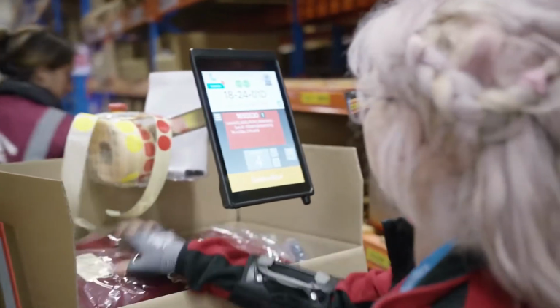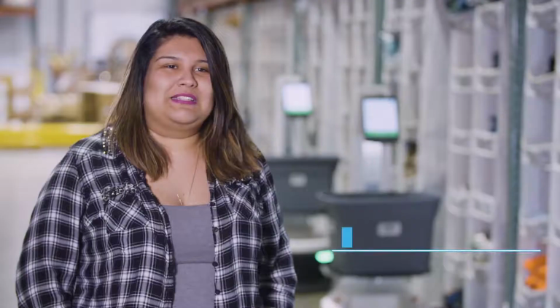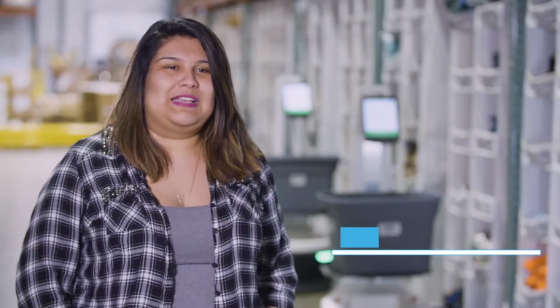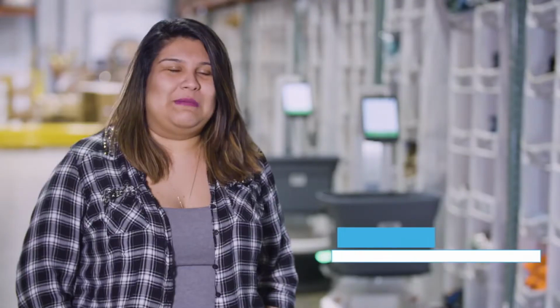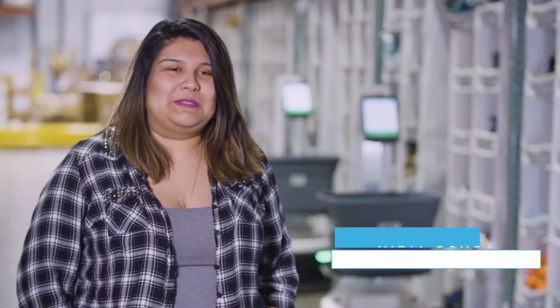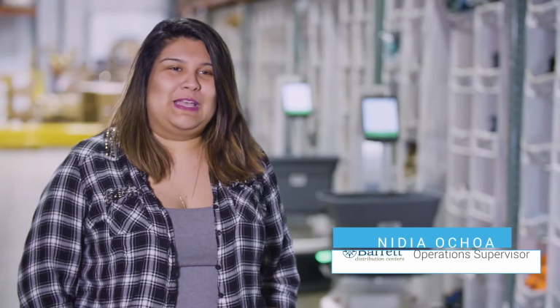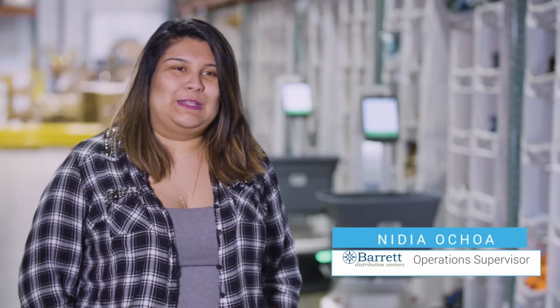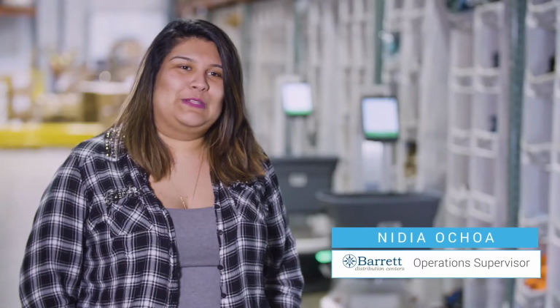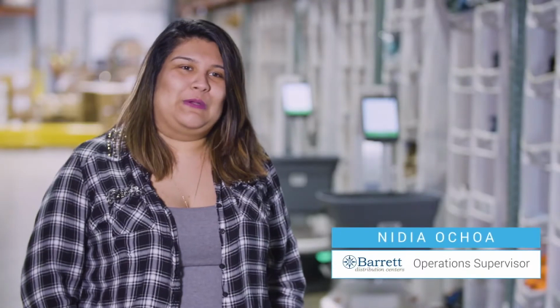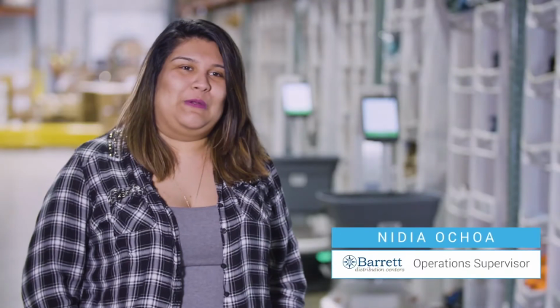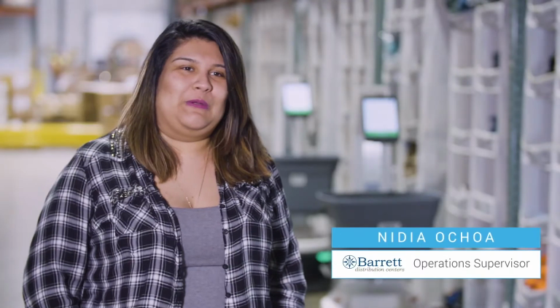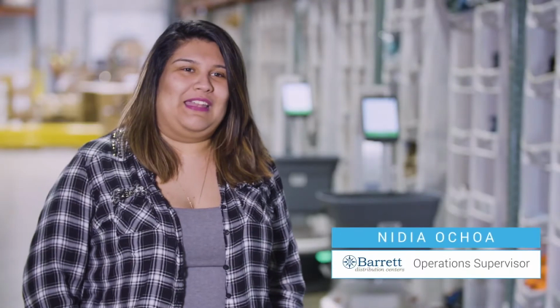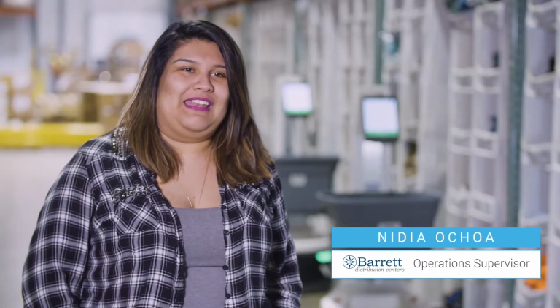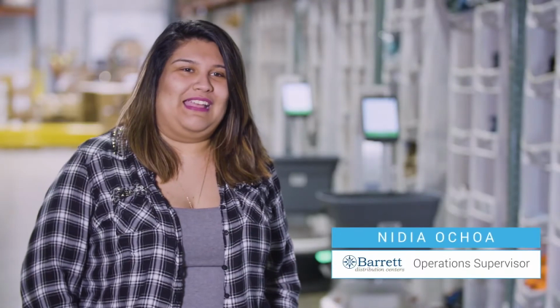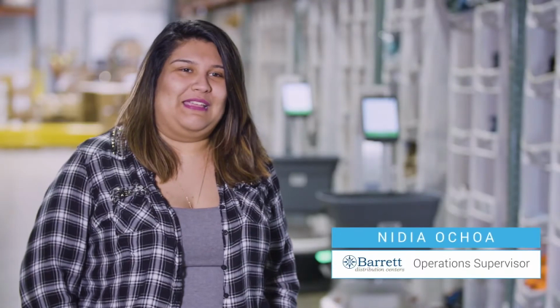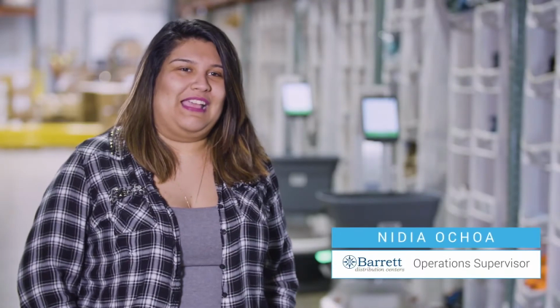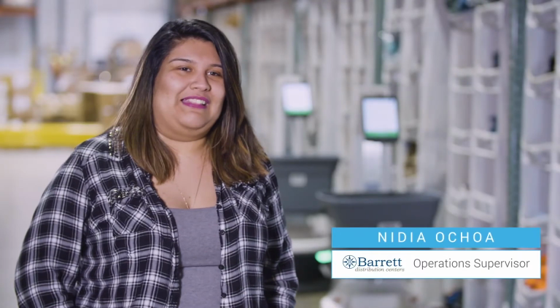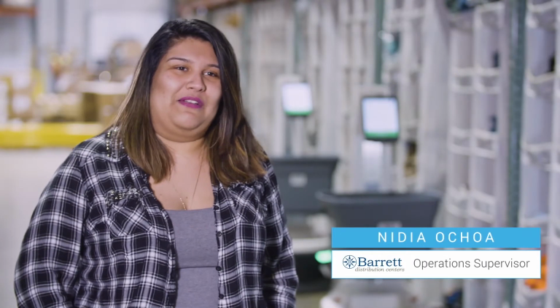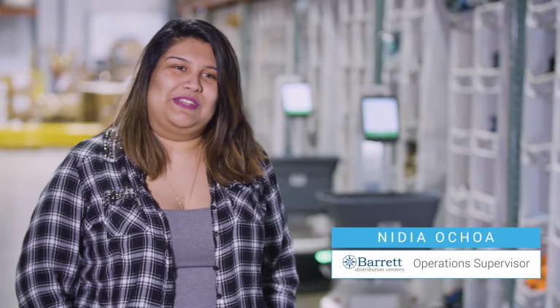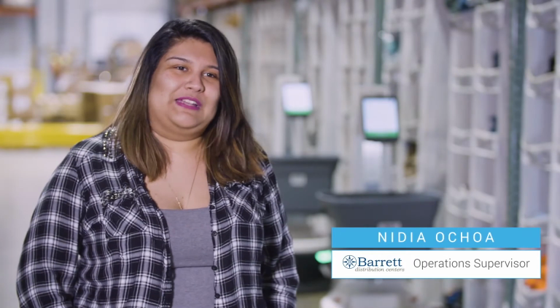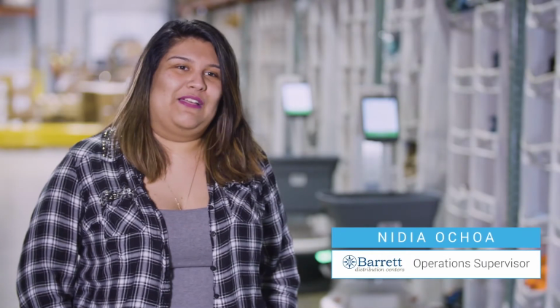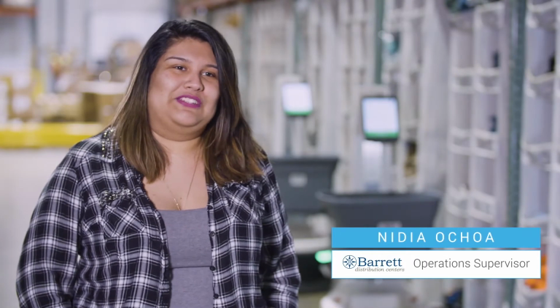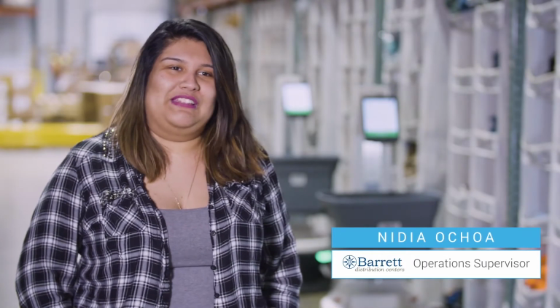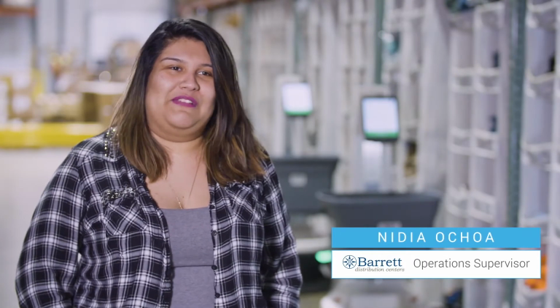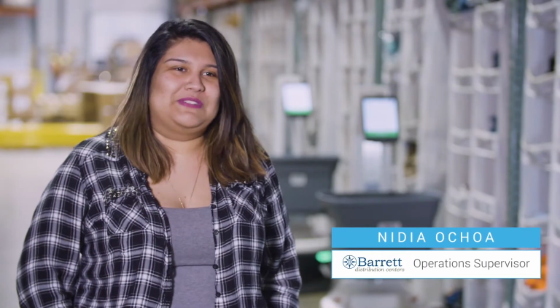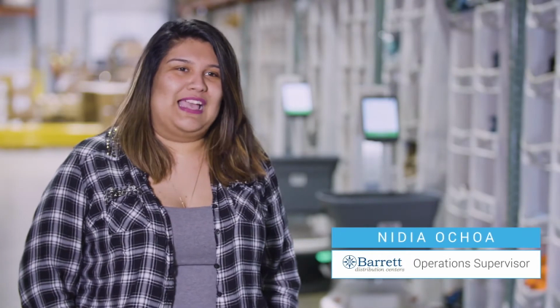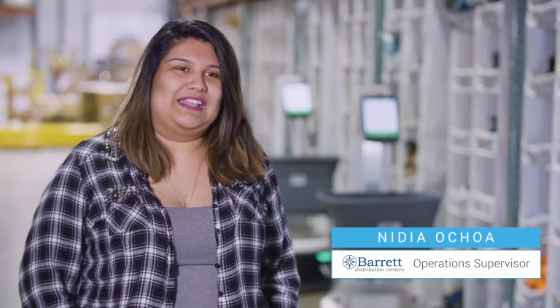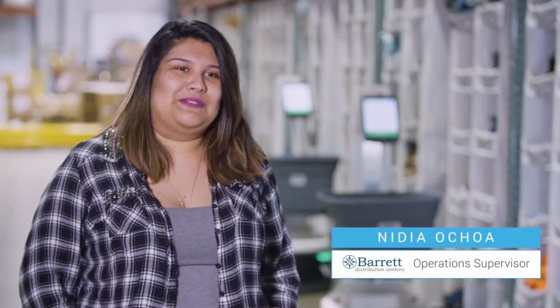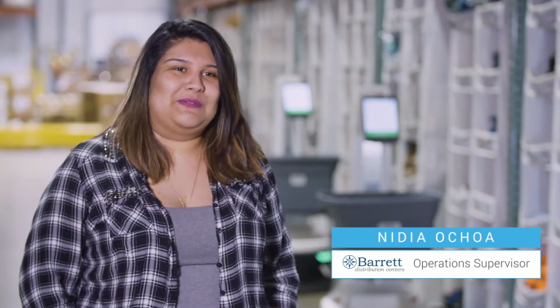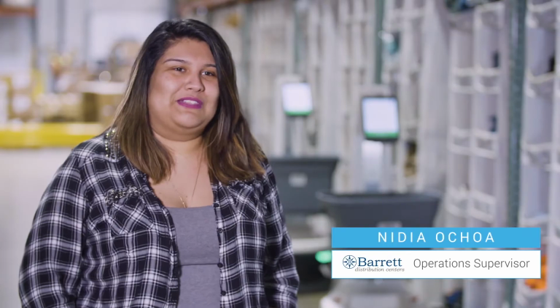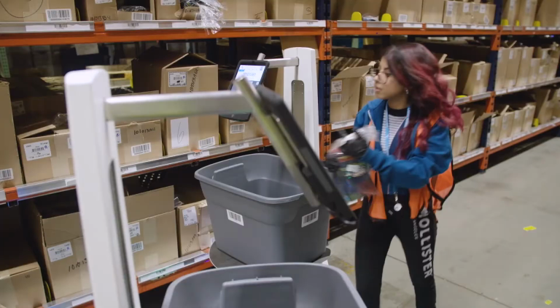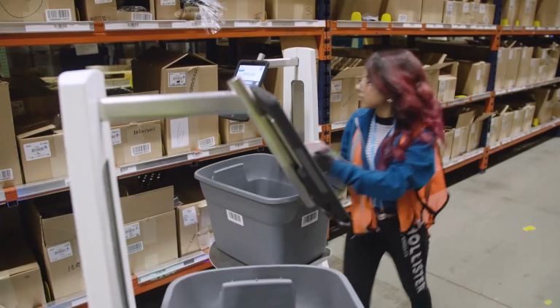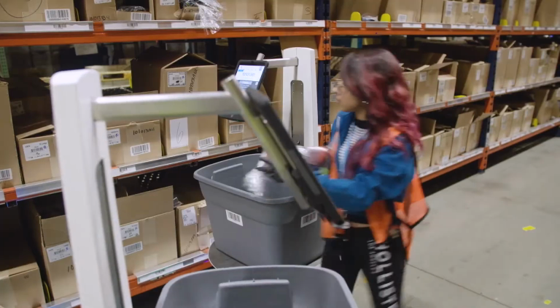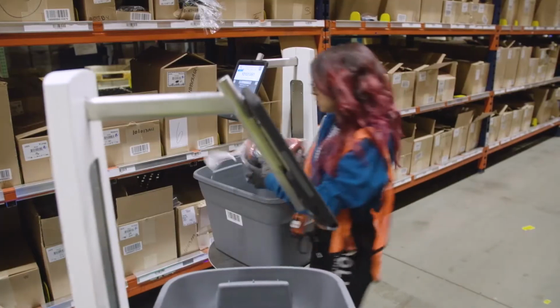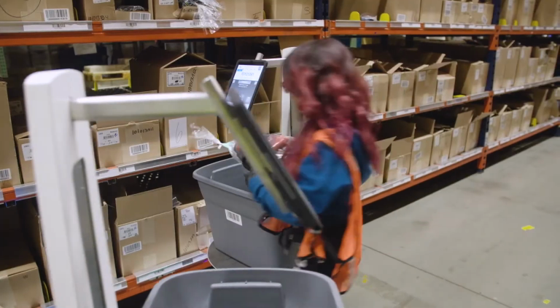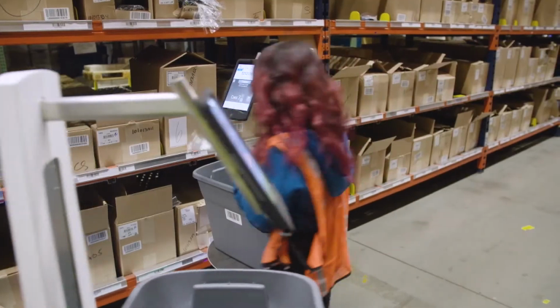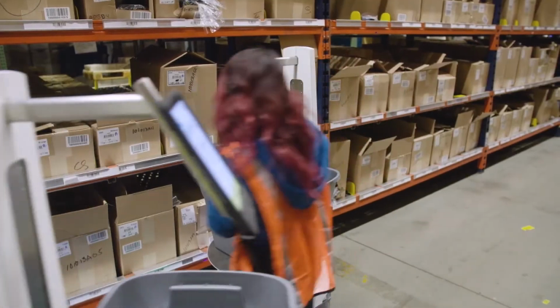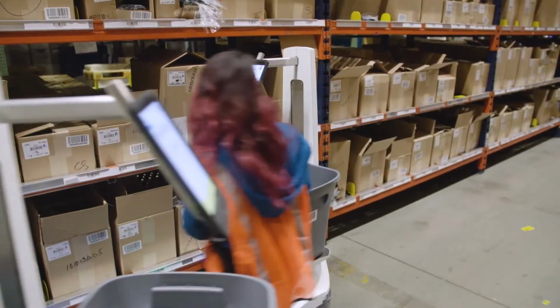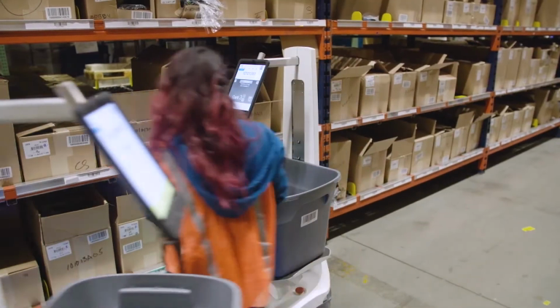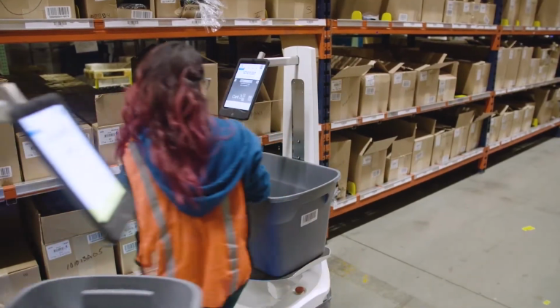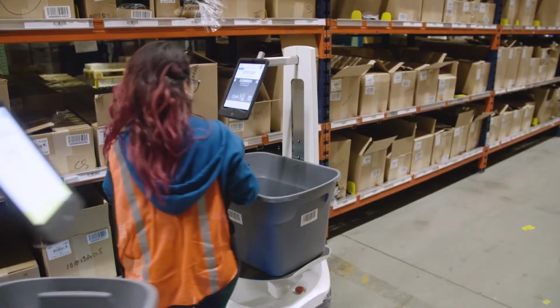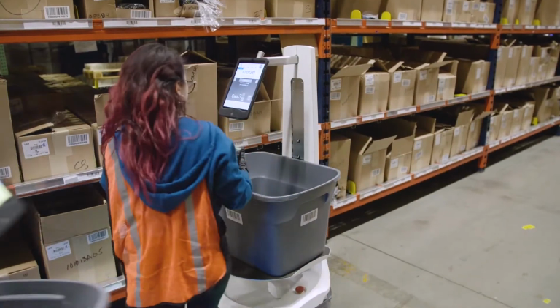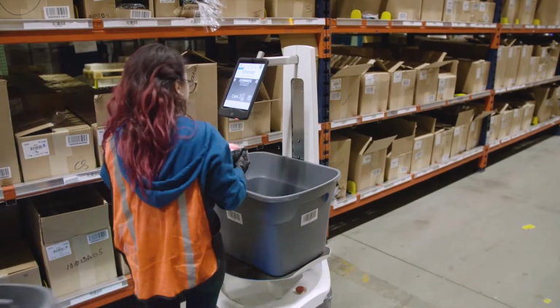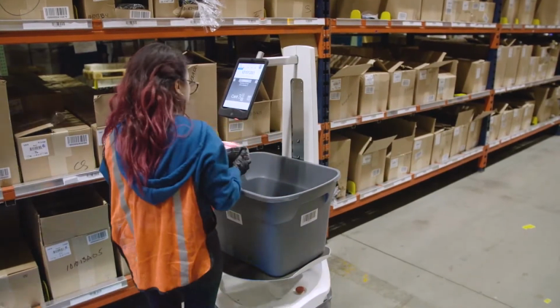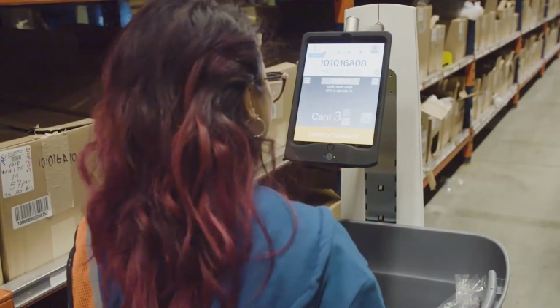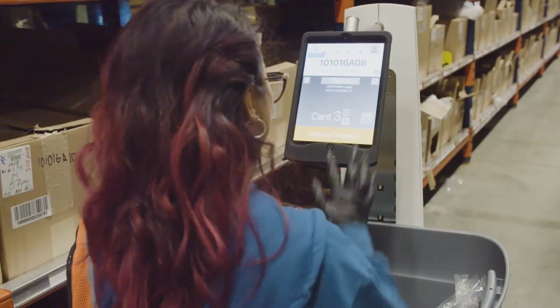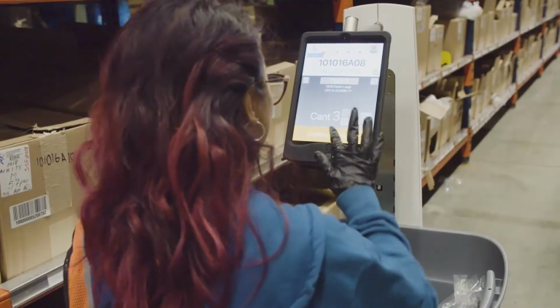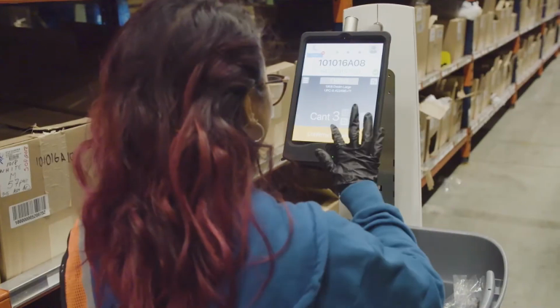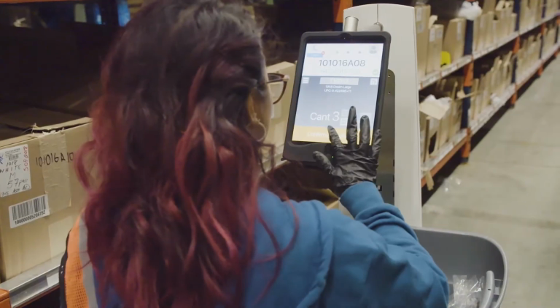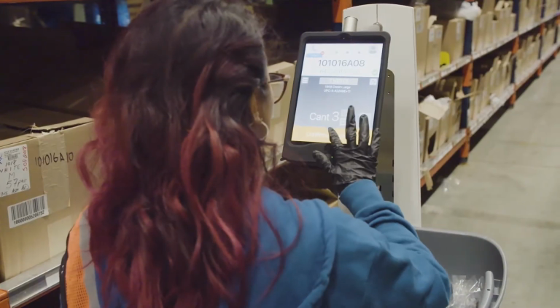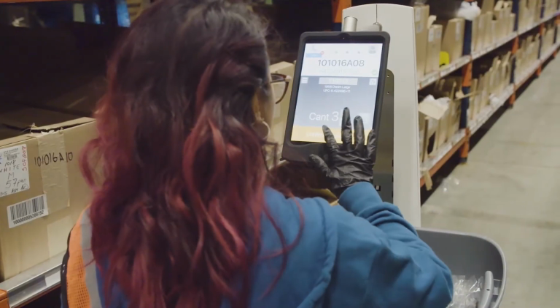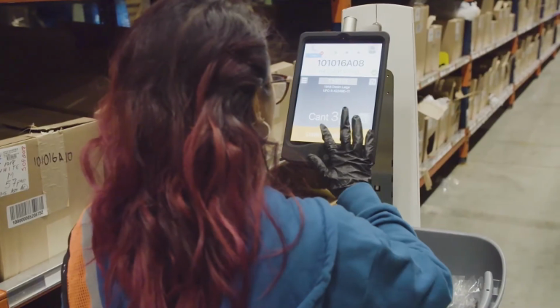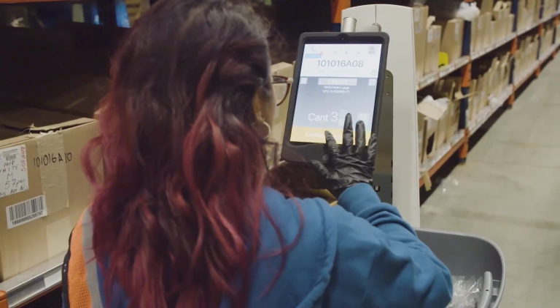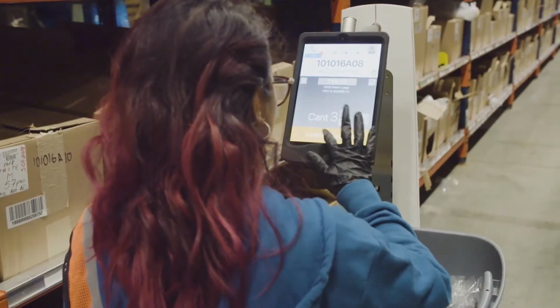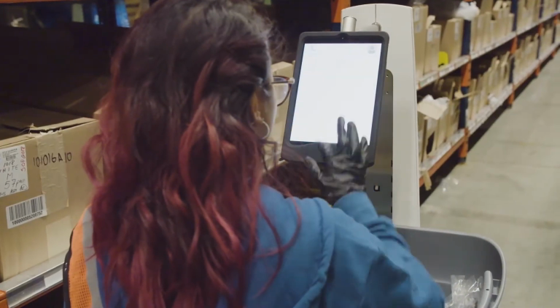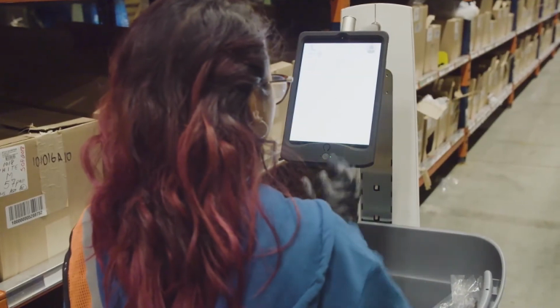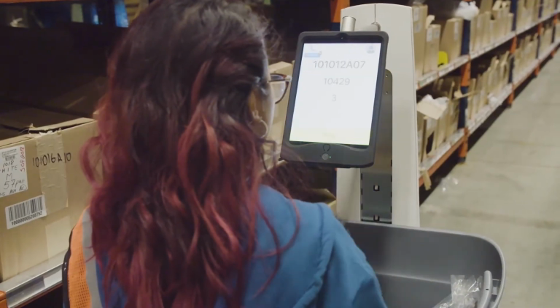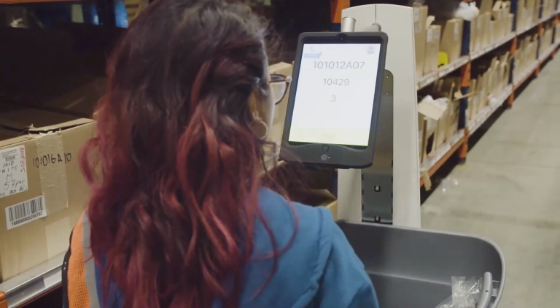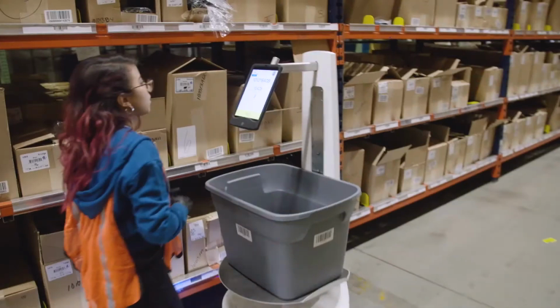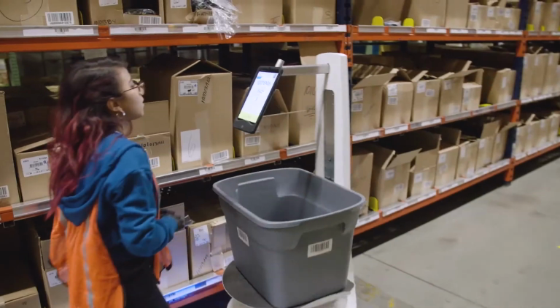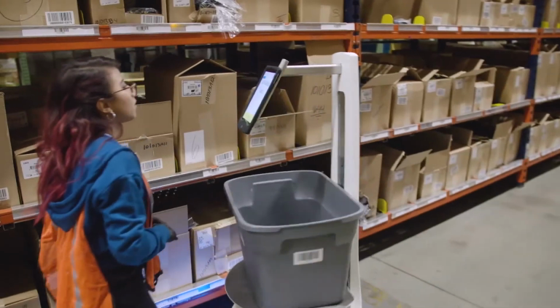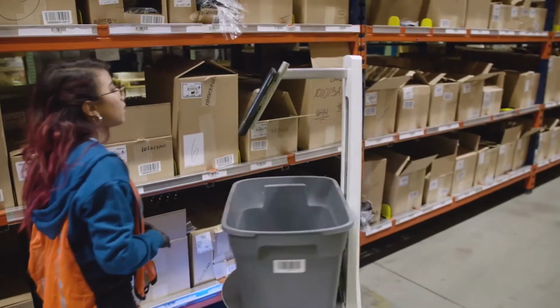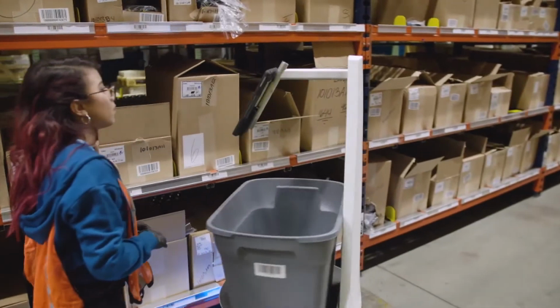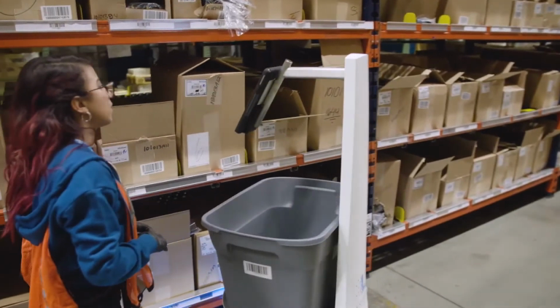I'm a science girl and I love technology, I love science, so I was a little intrigued by it. With the introduction of the Locus bots, we have seen productivity increase.